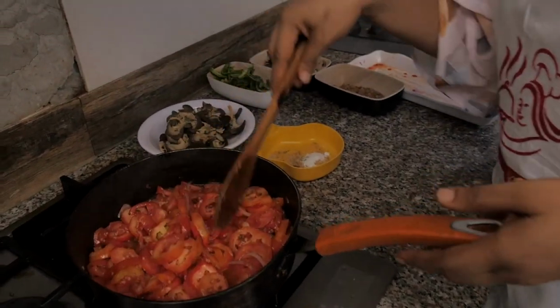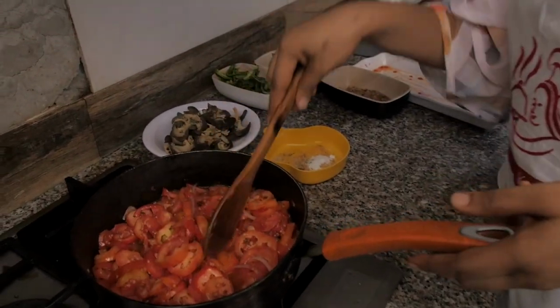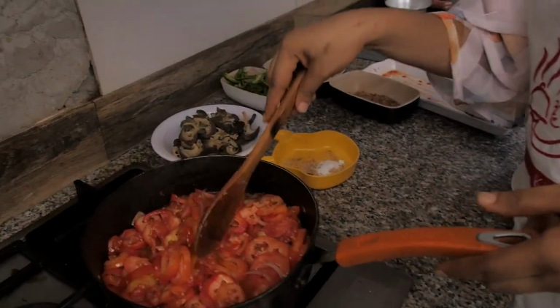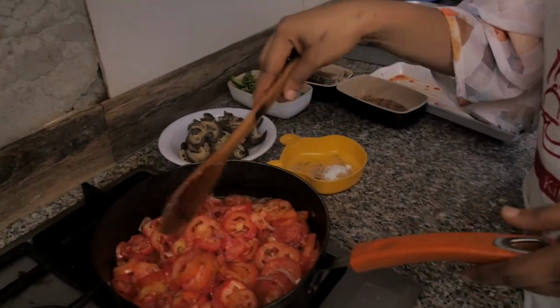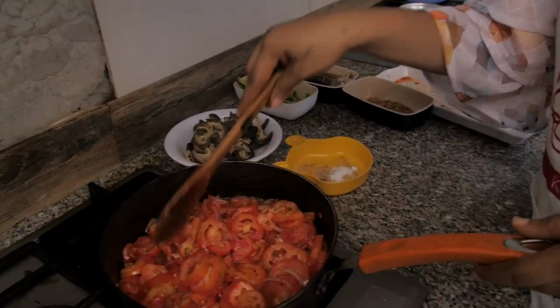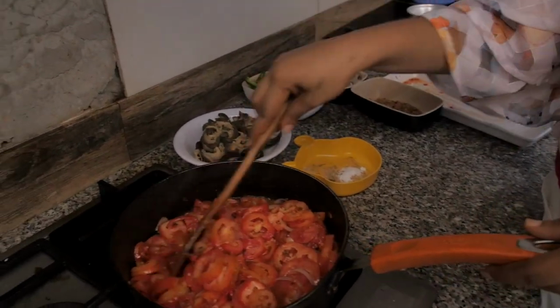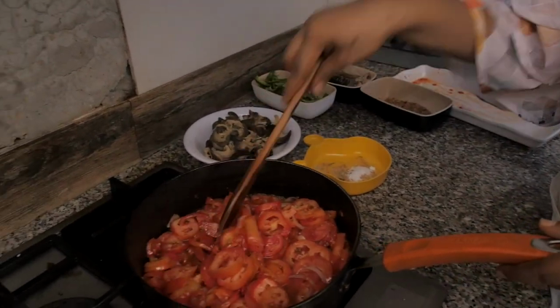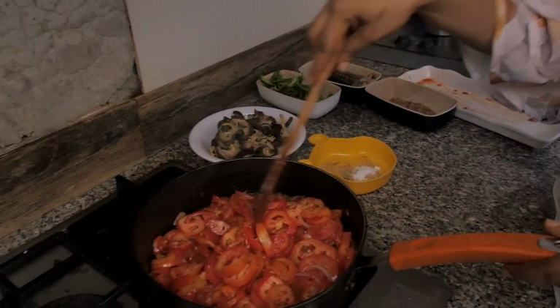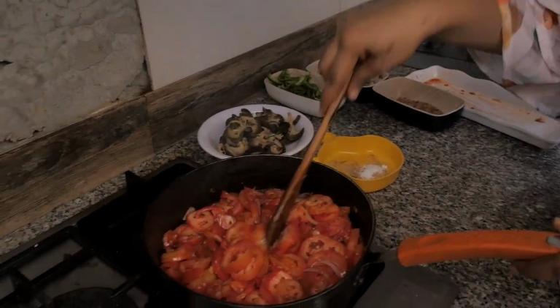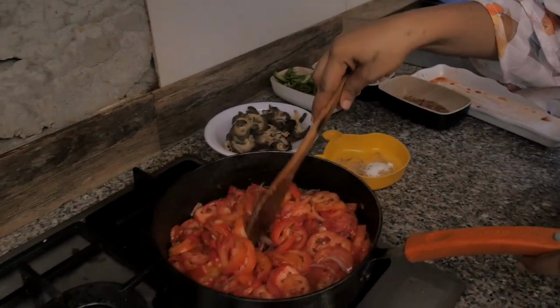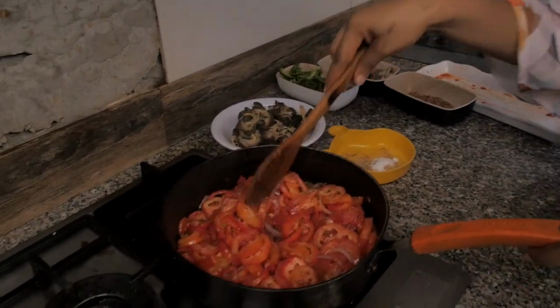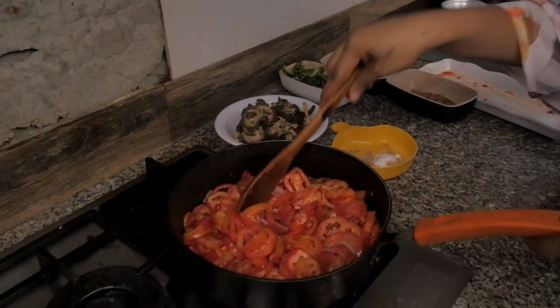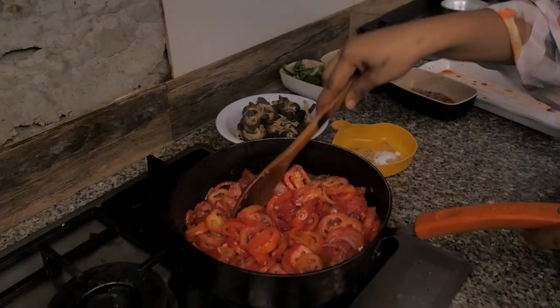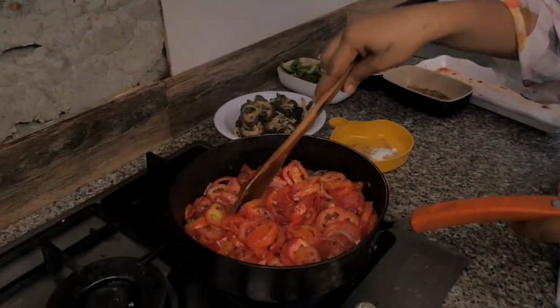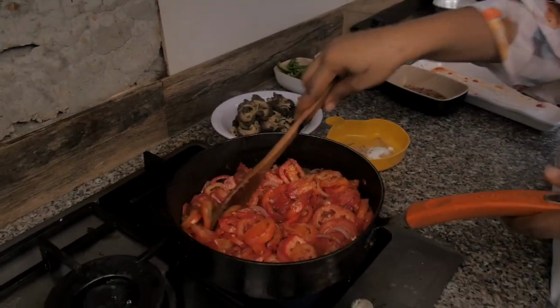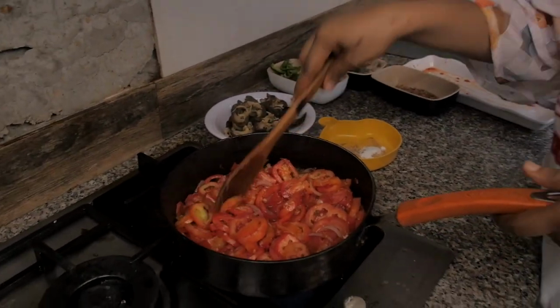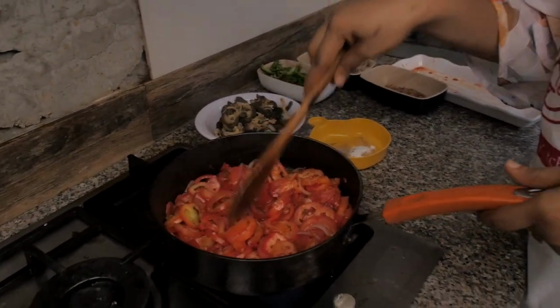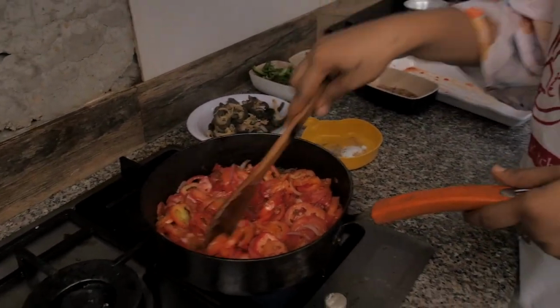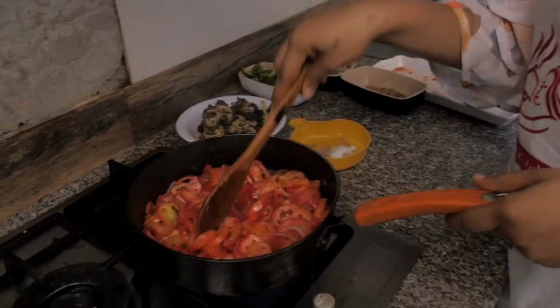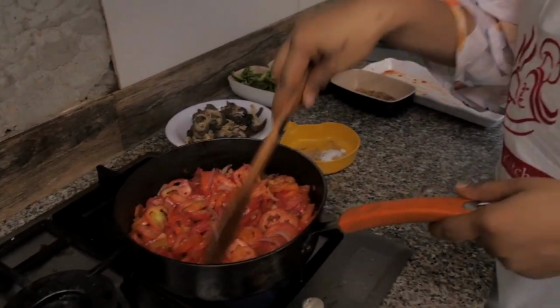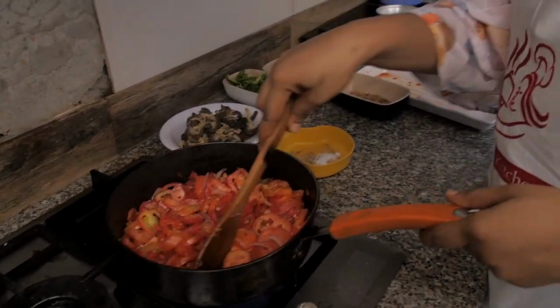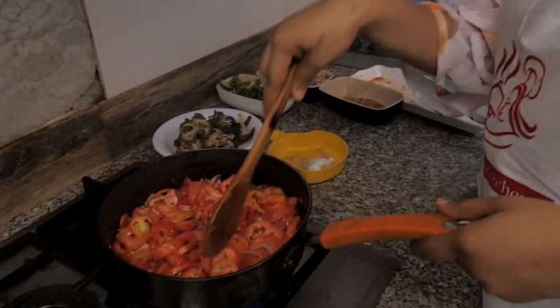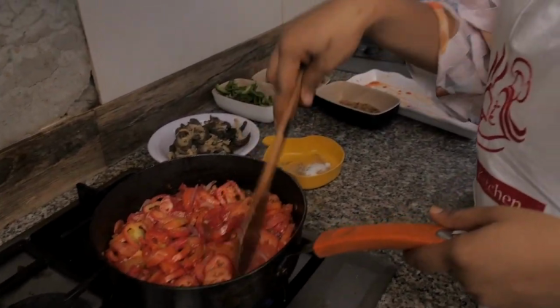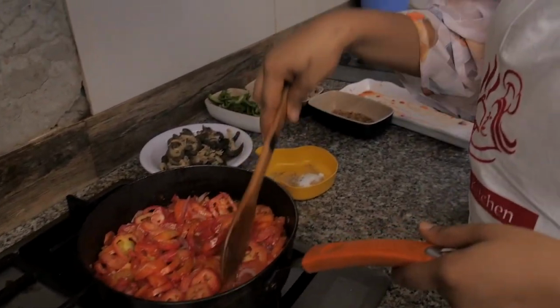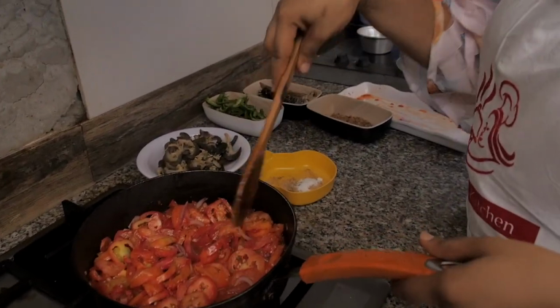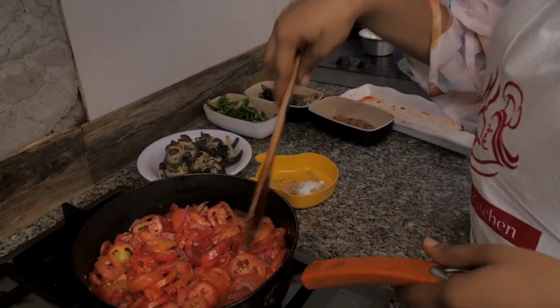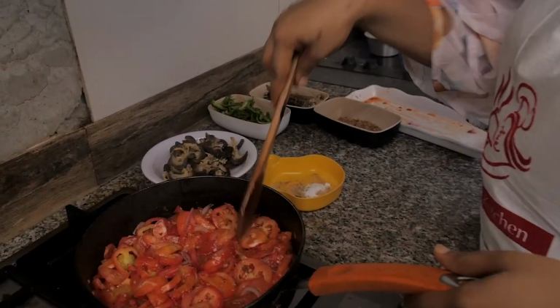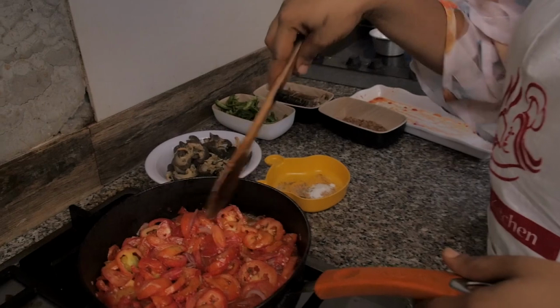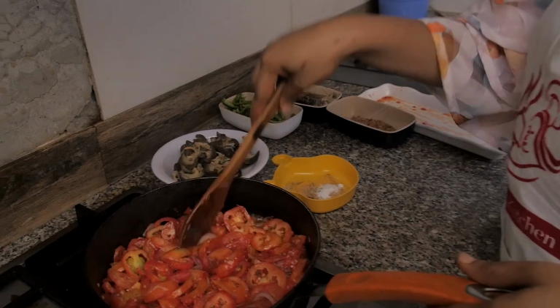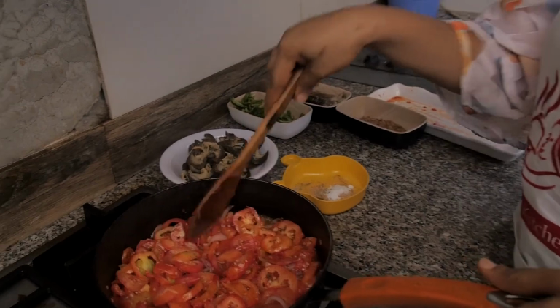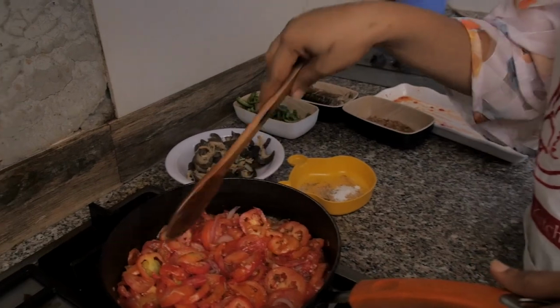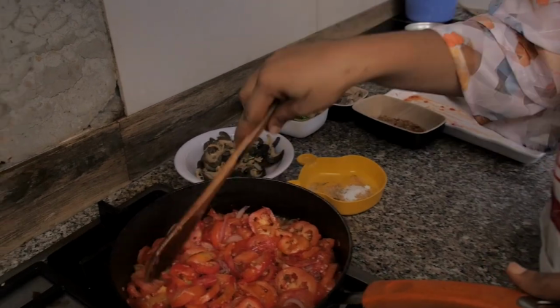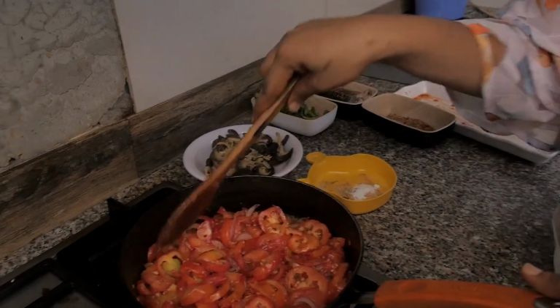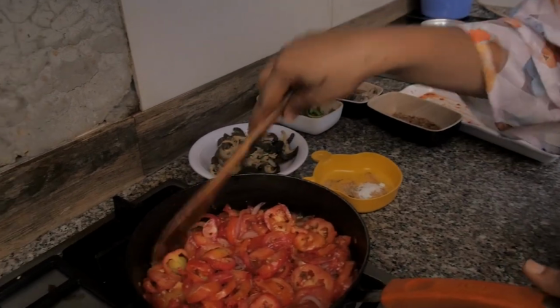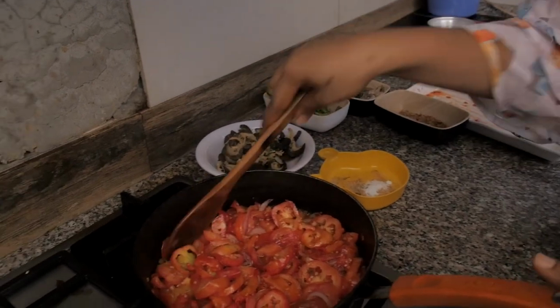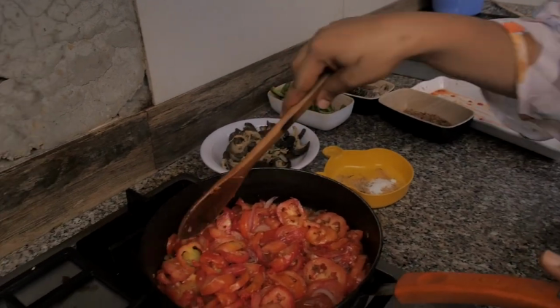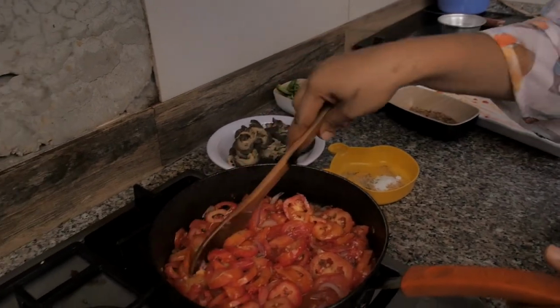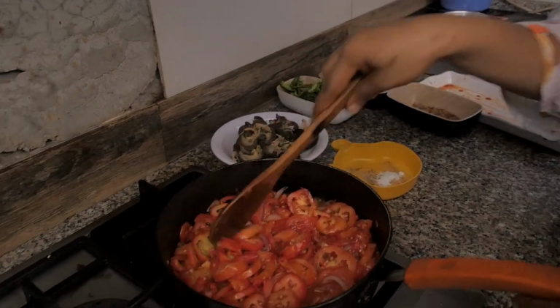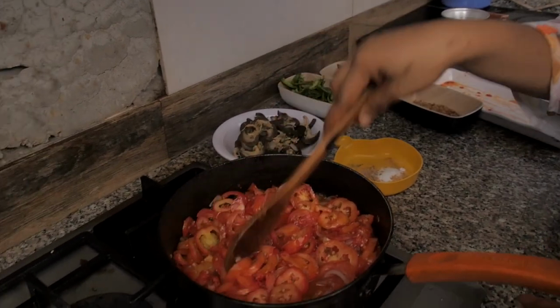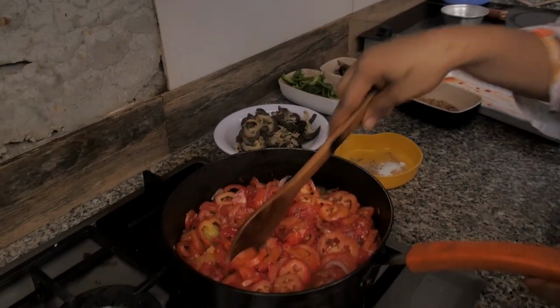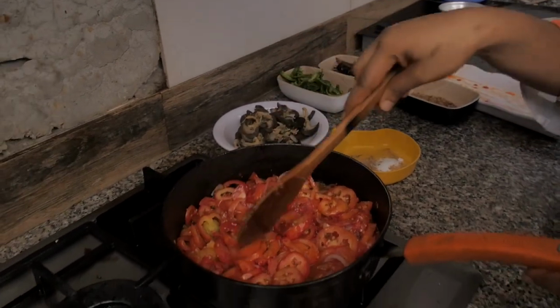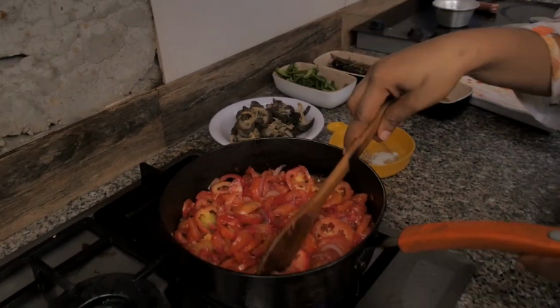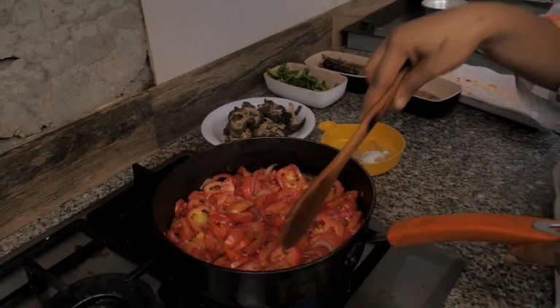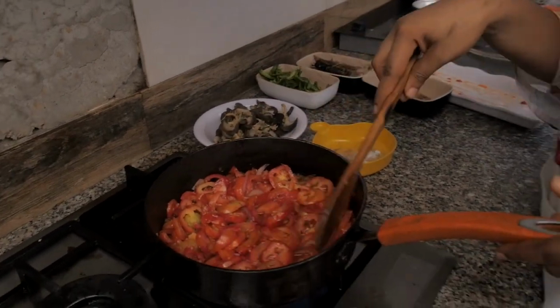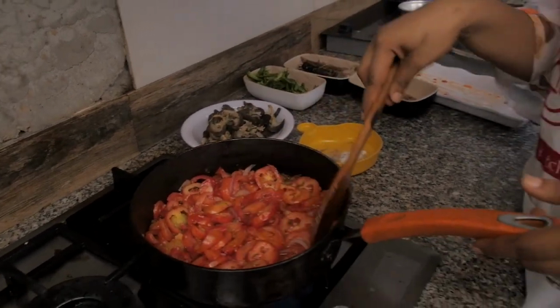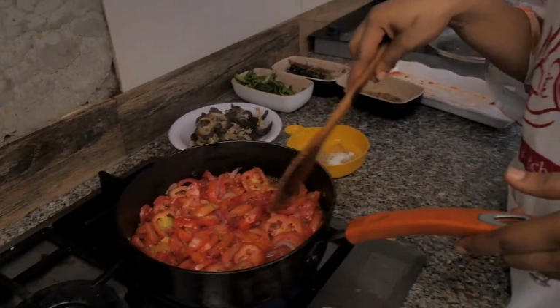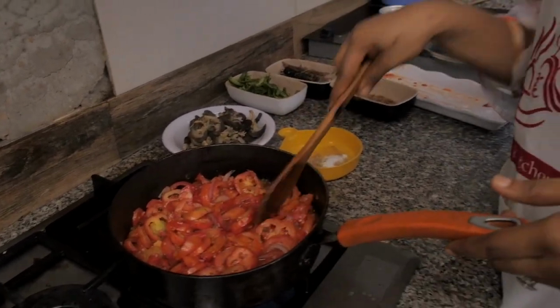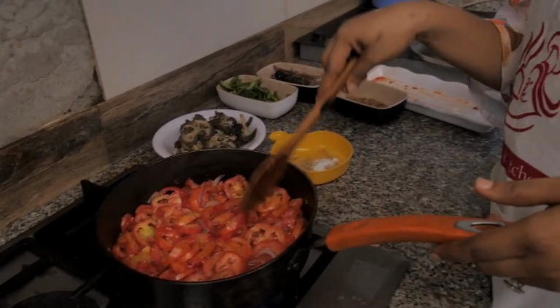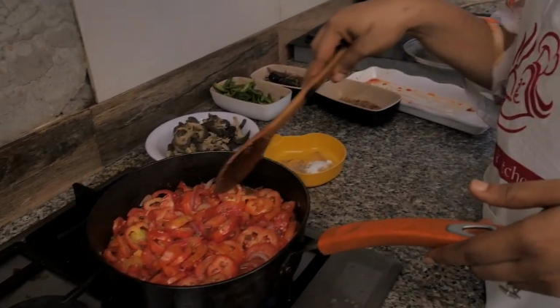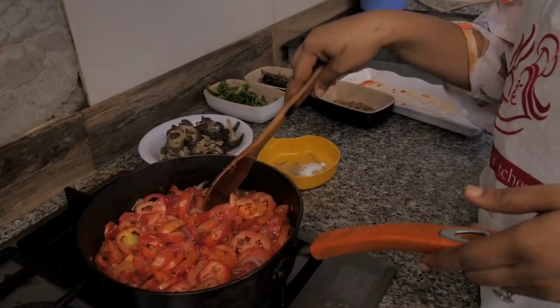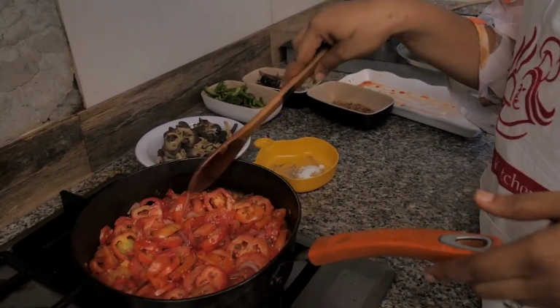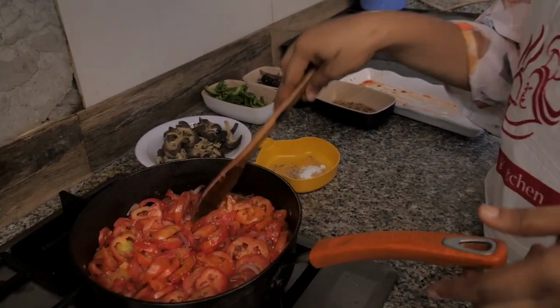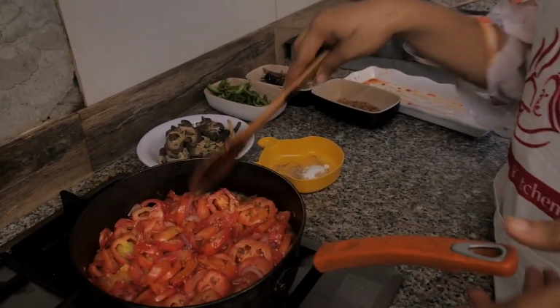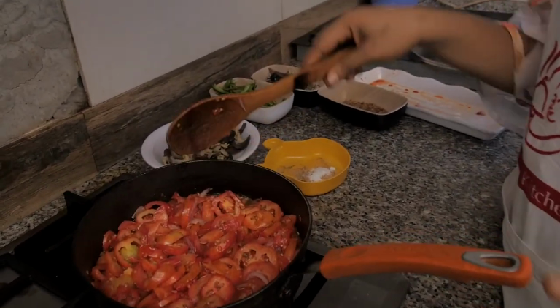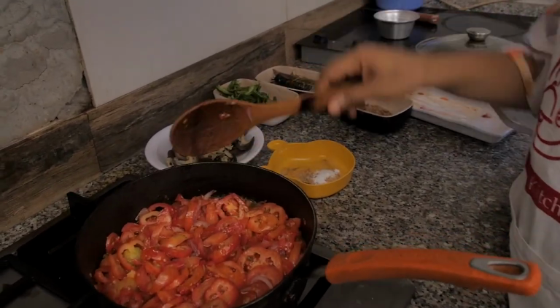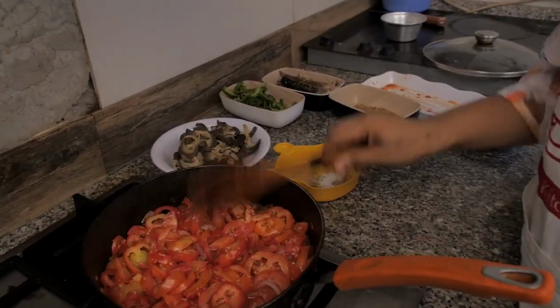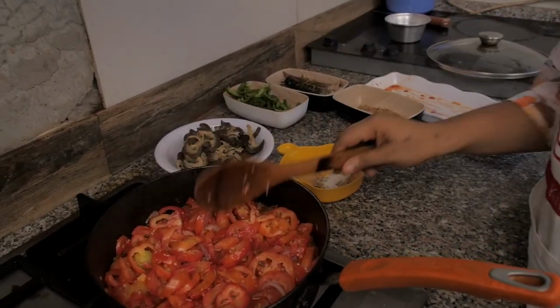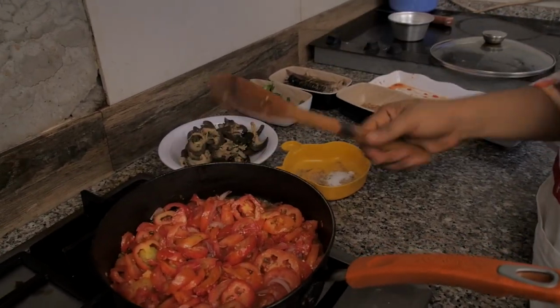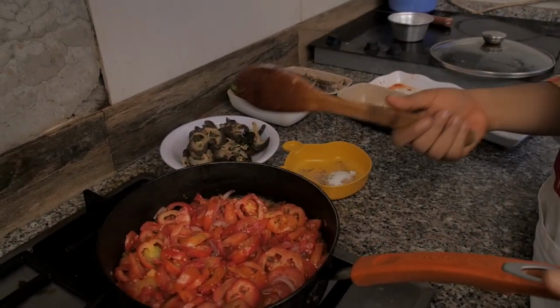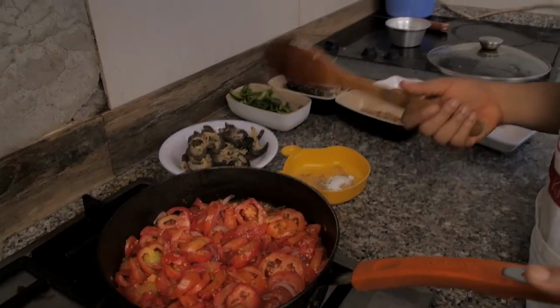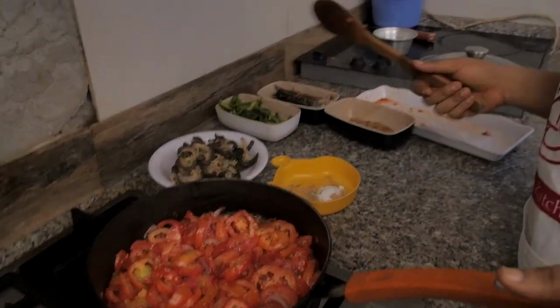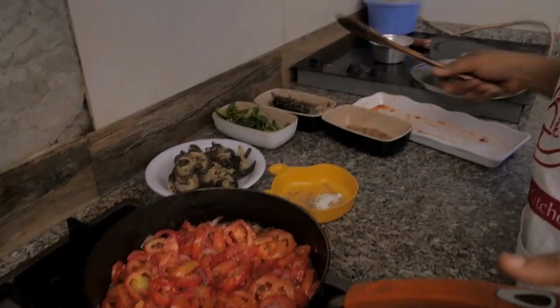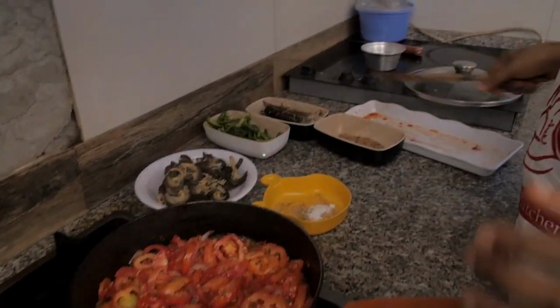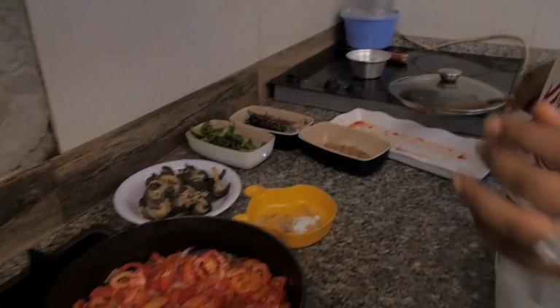I really don't like my stew to be very smooth. So here we go.